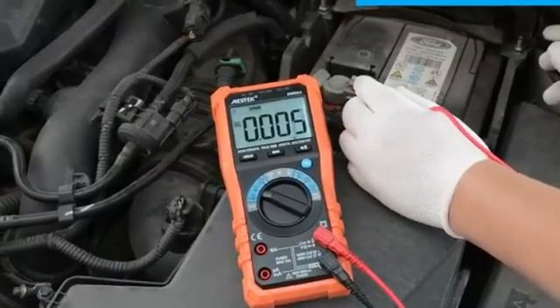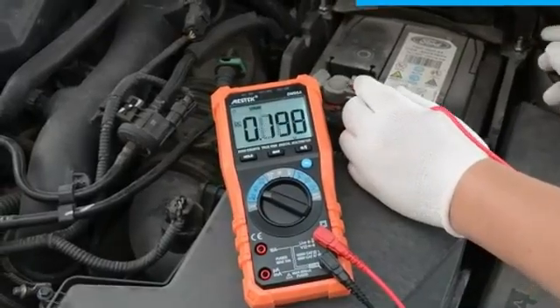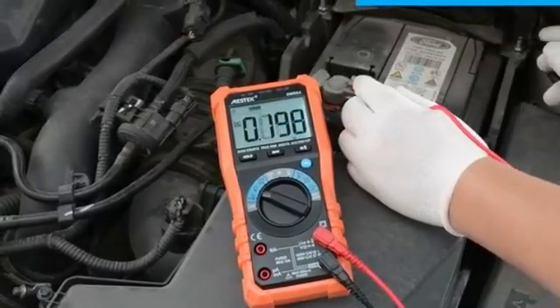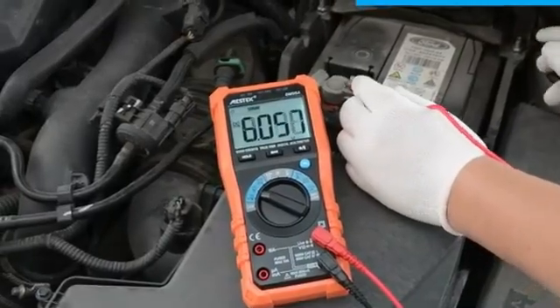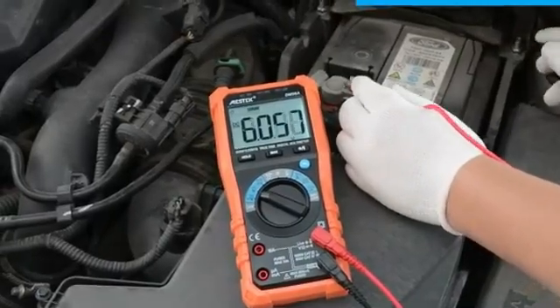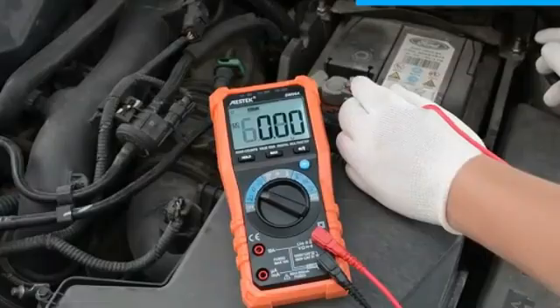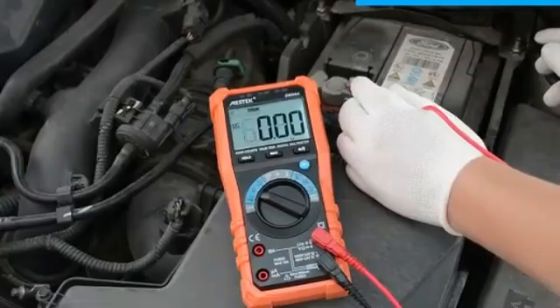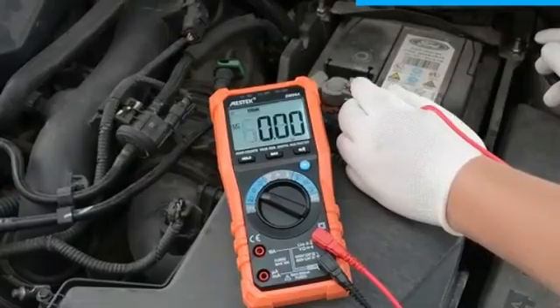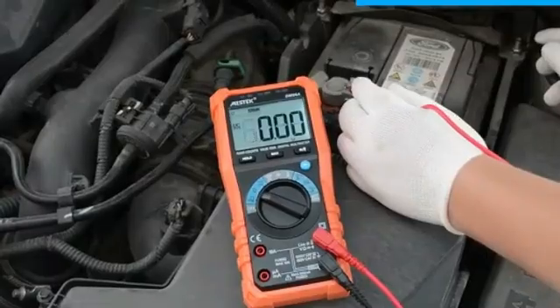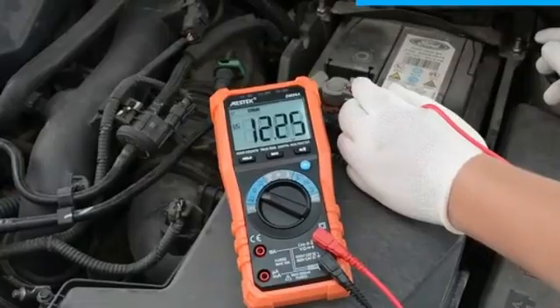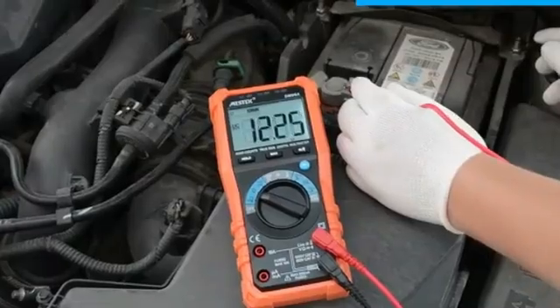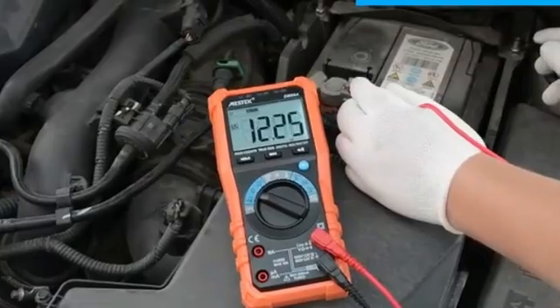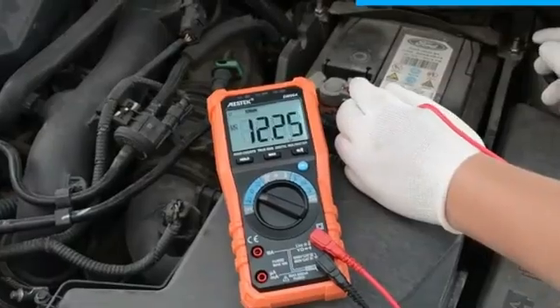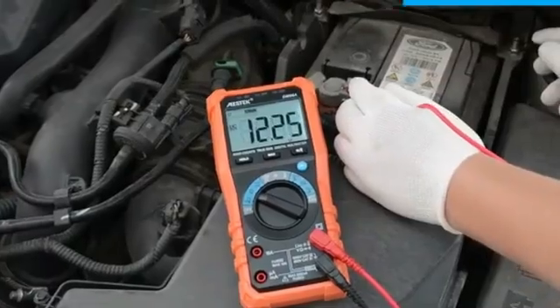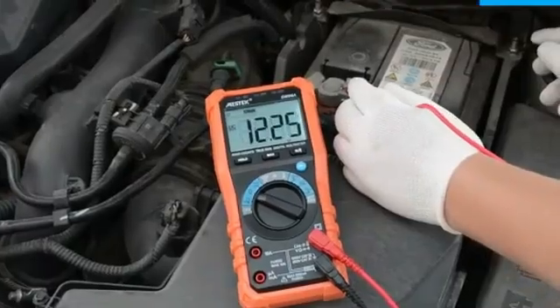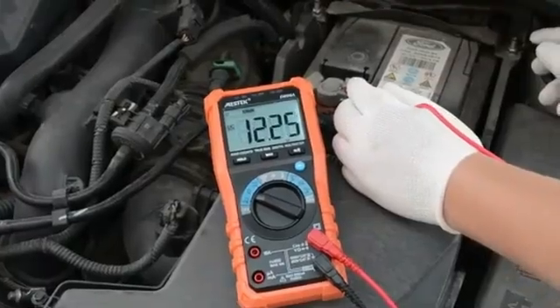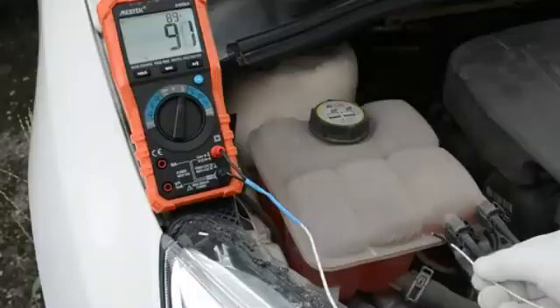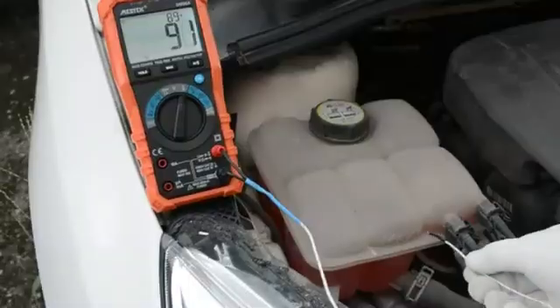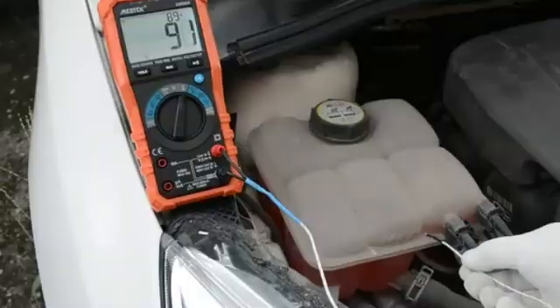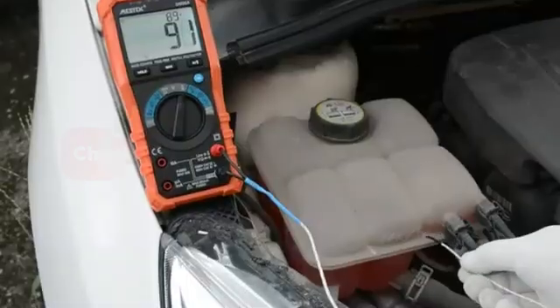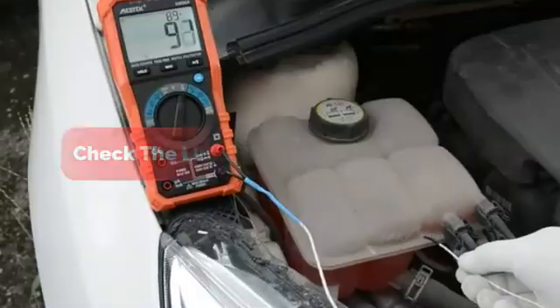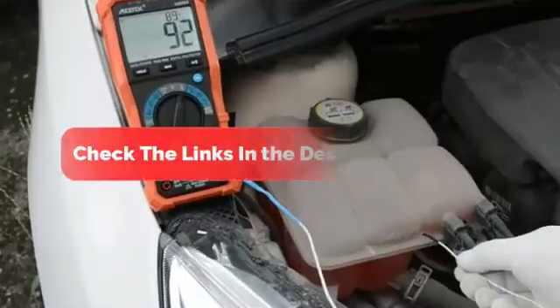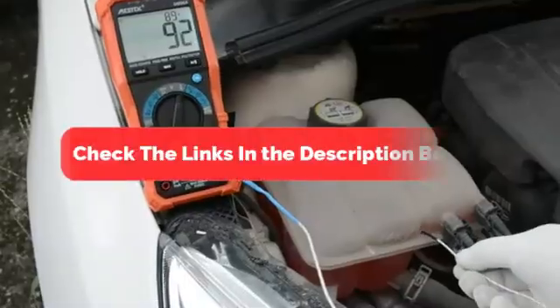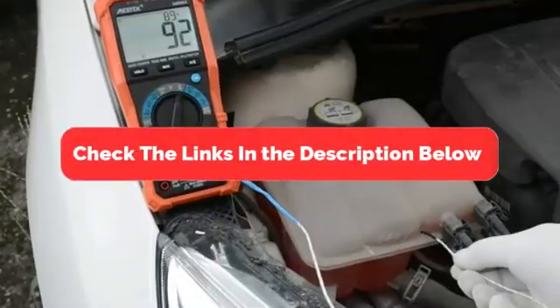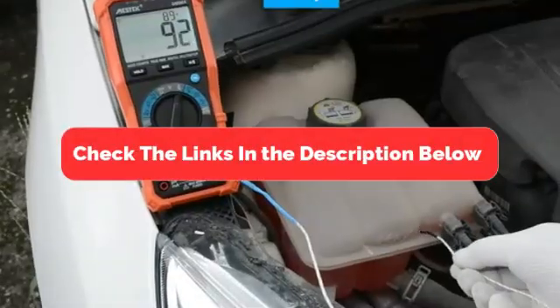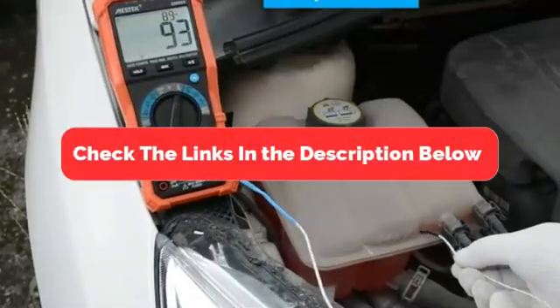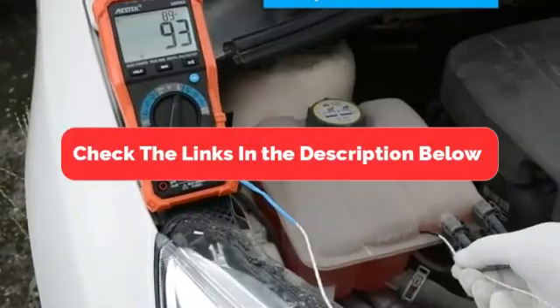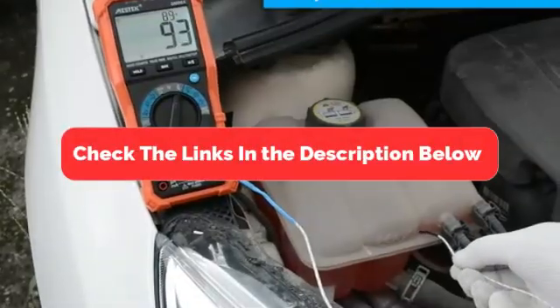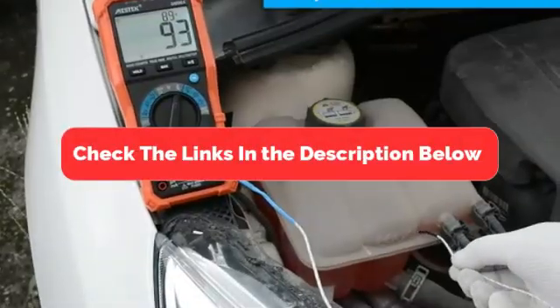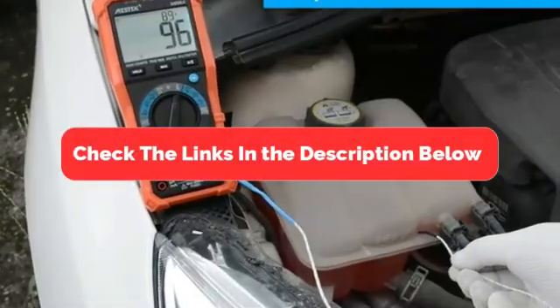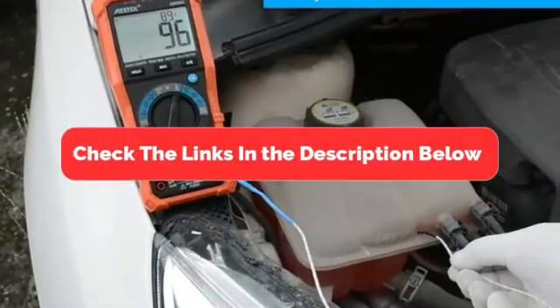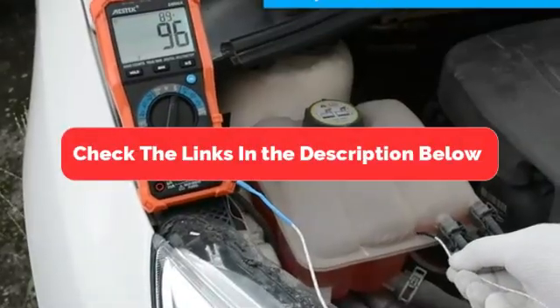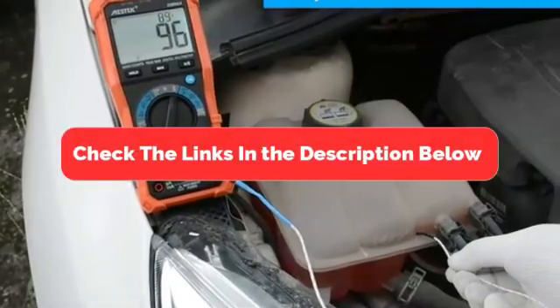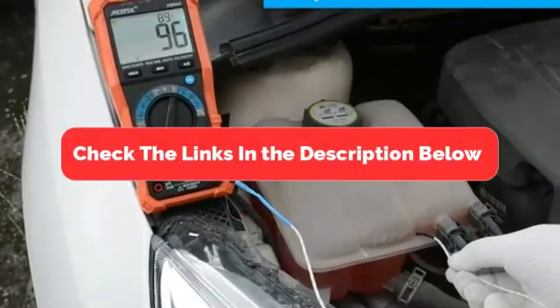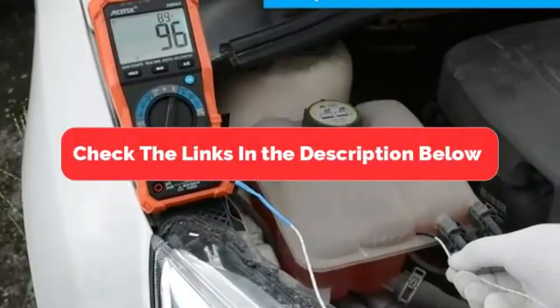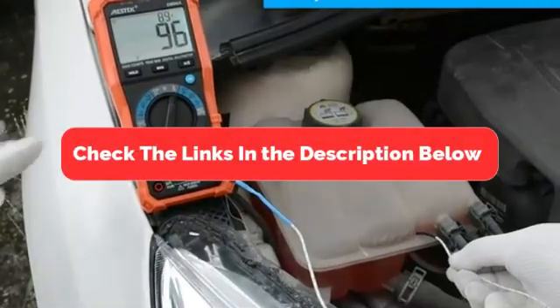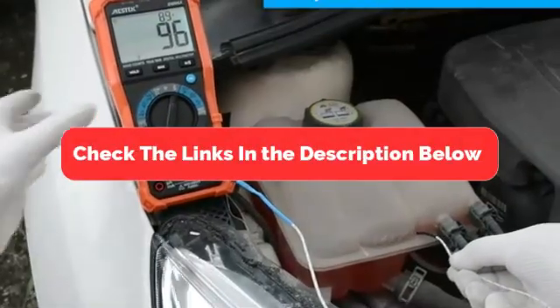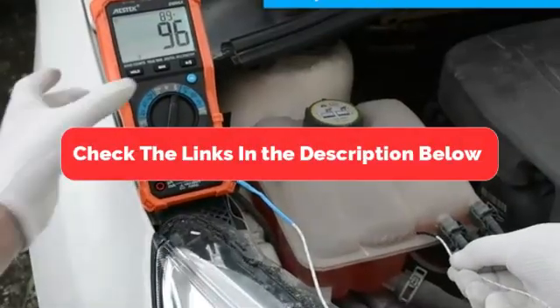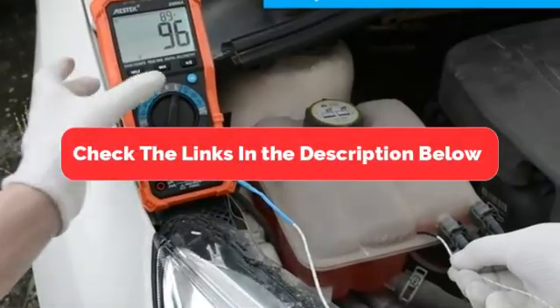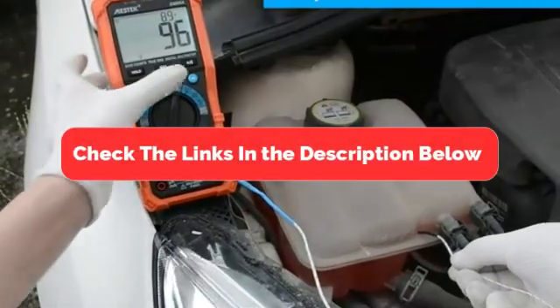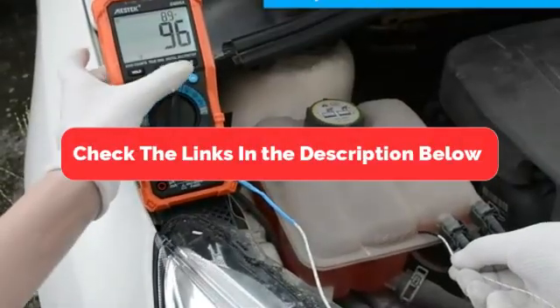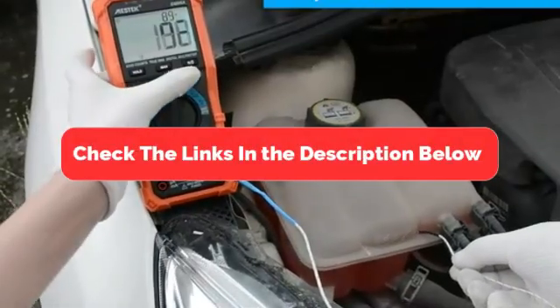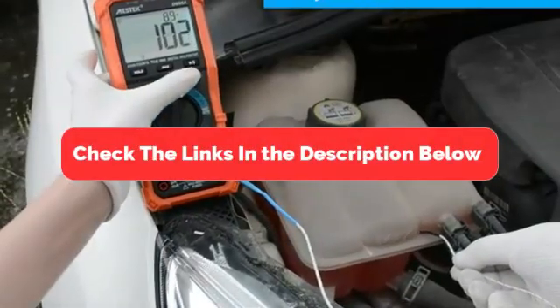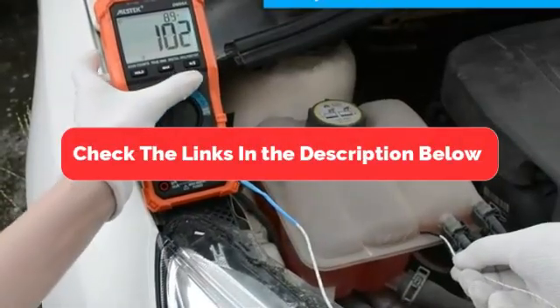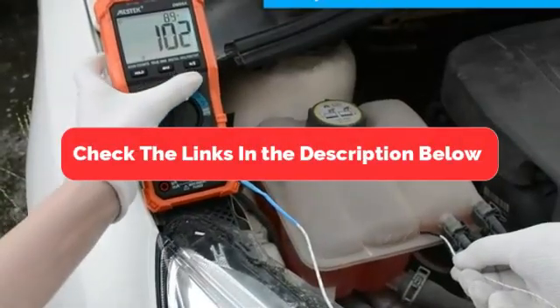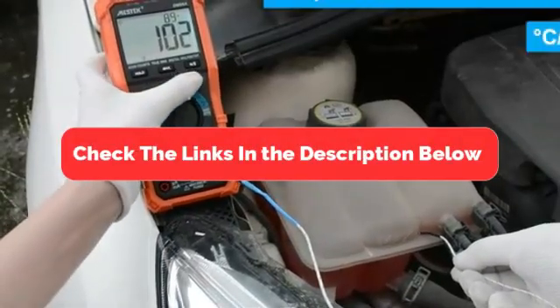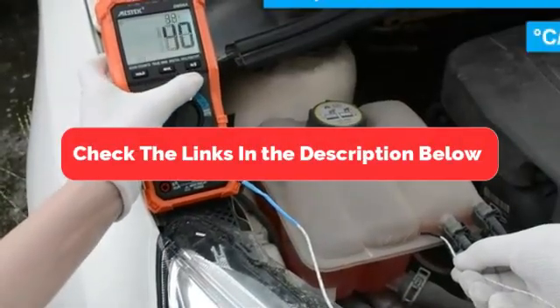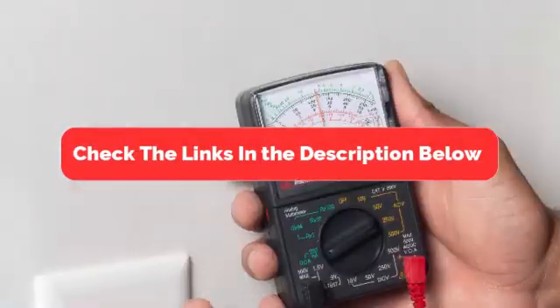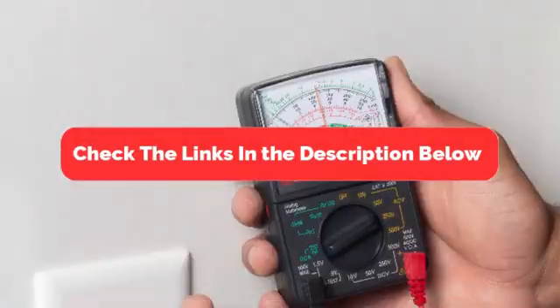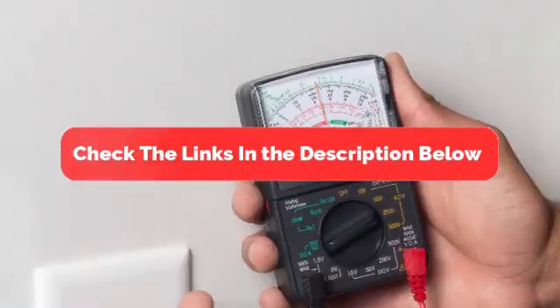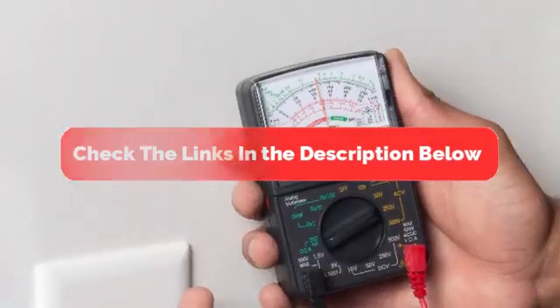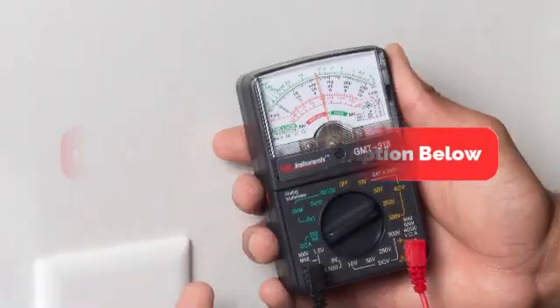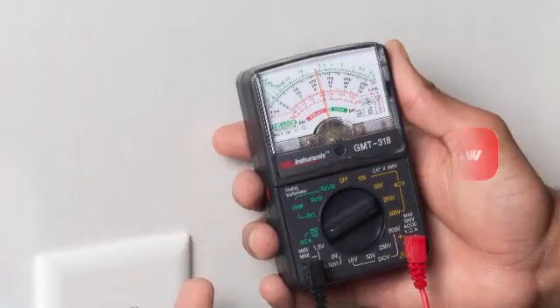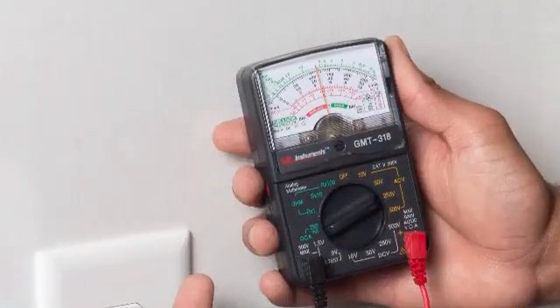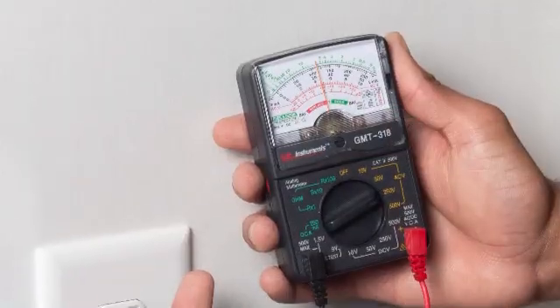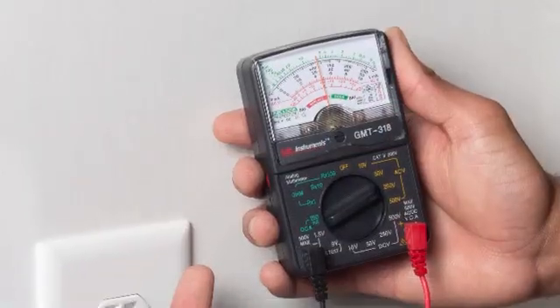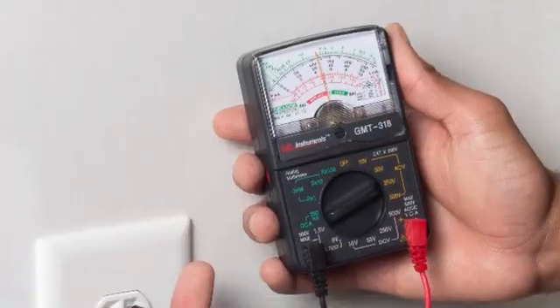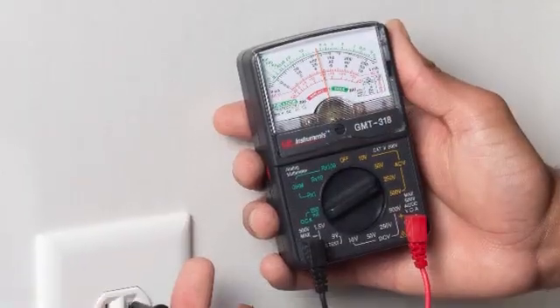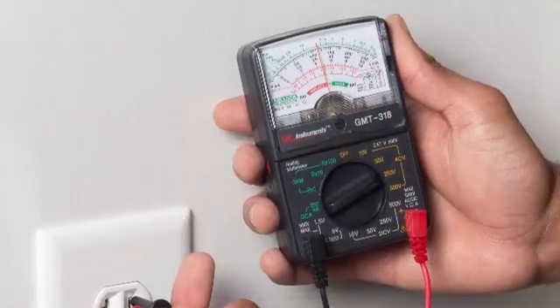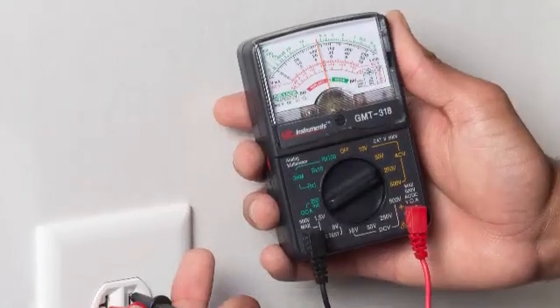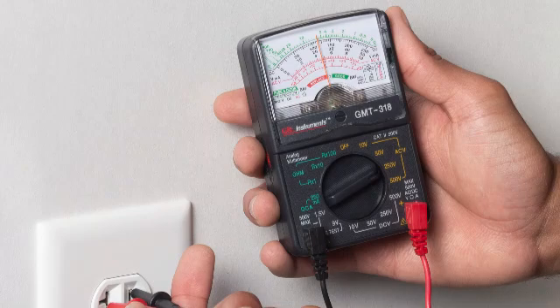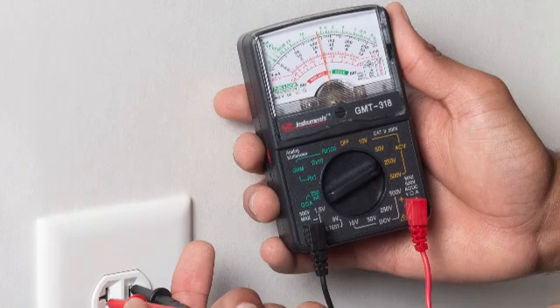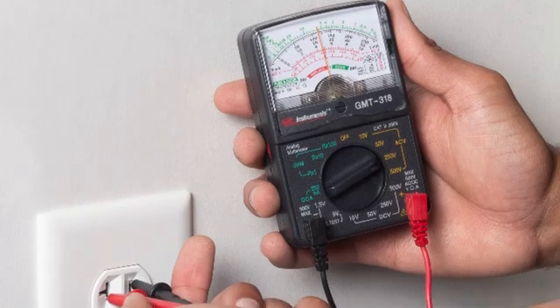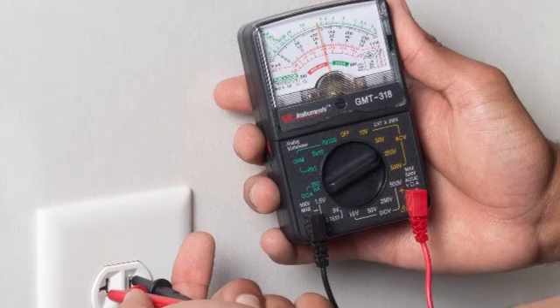But before we get started, make sure to check the link in the description below if you want to know about the price and other information.